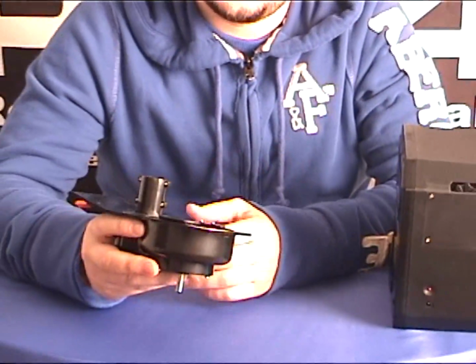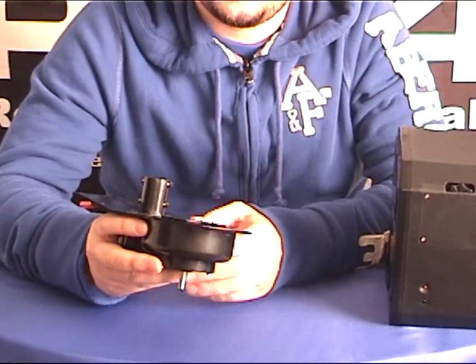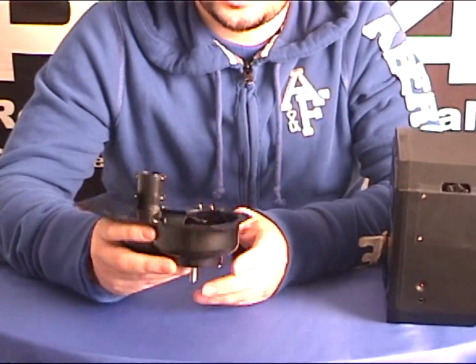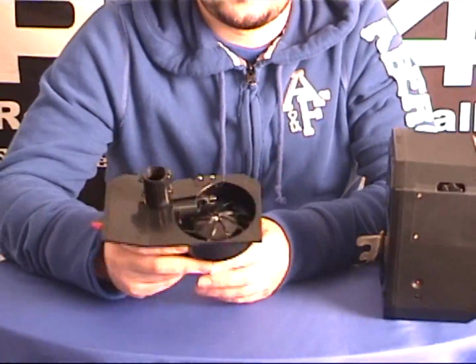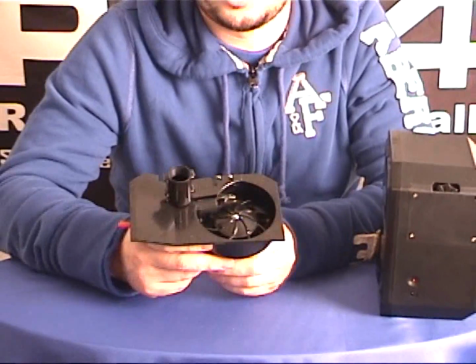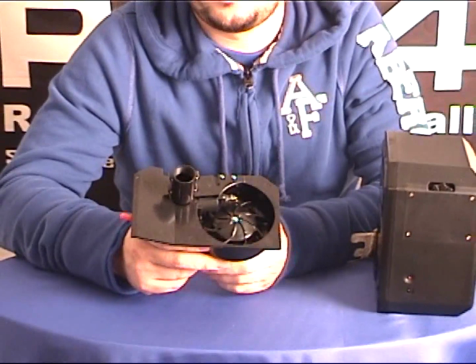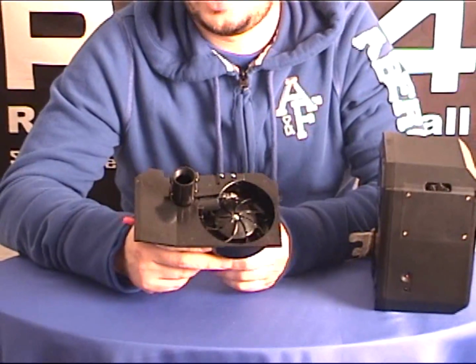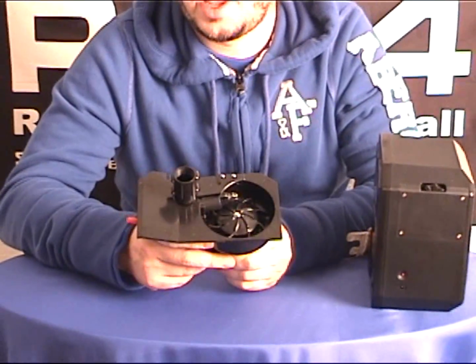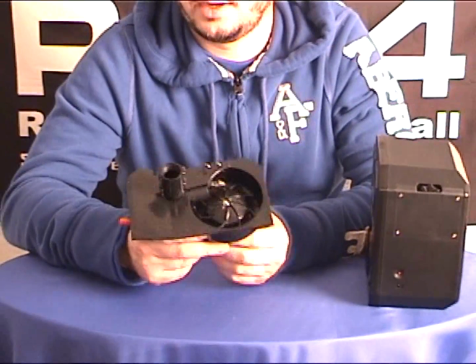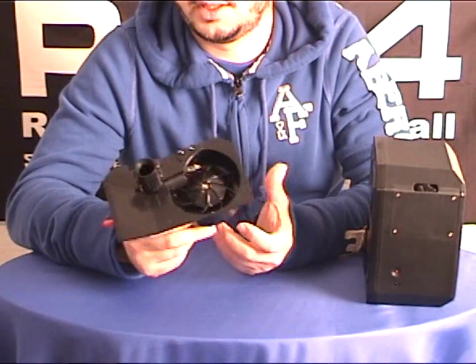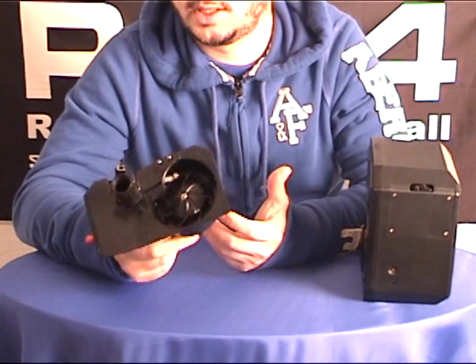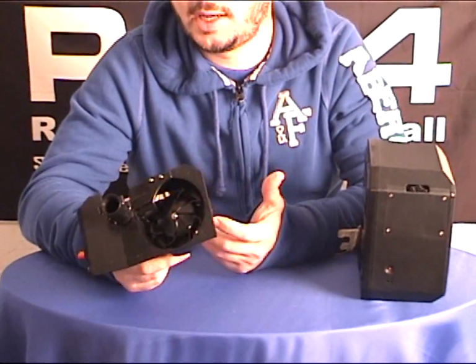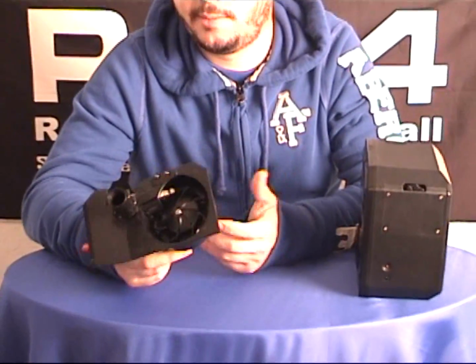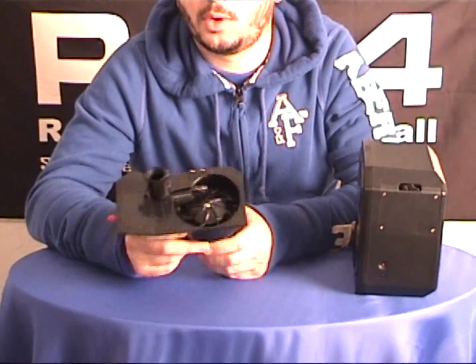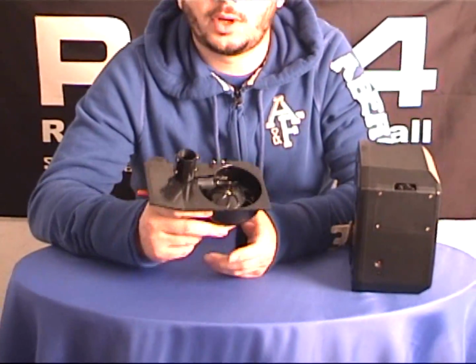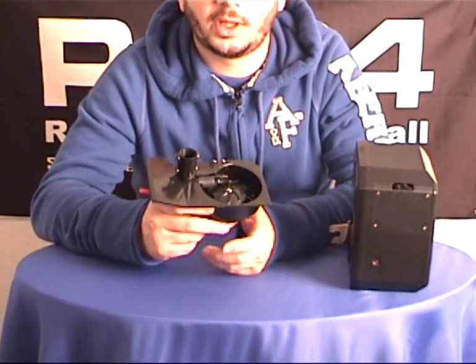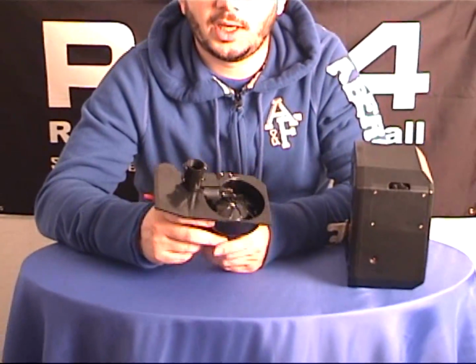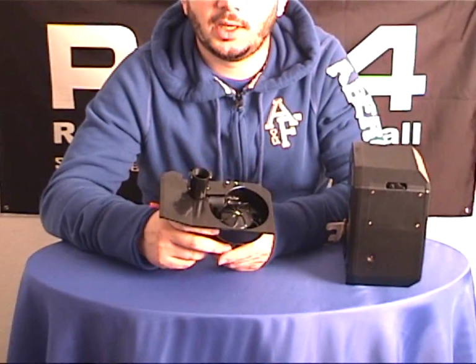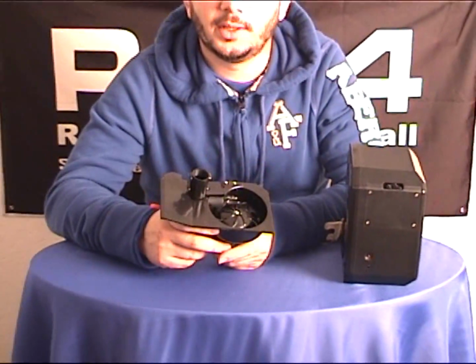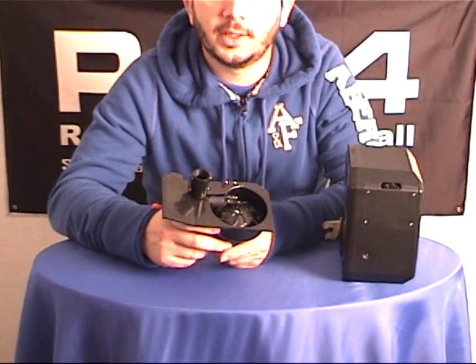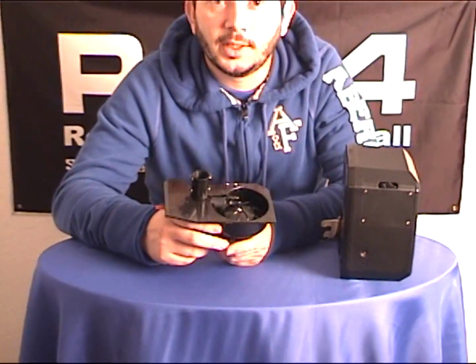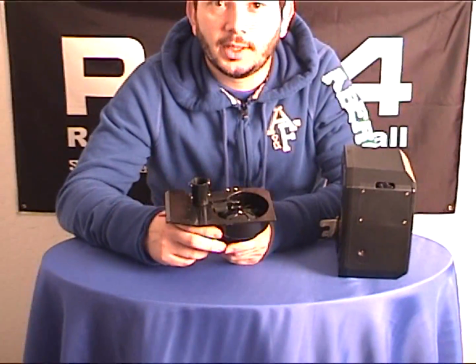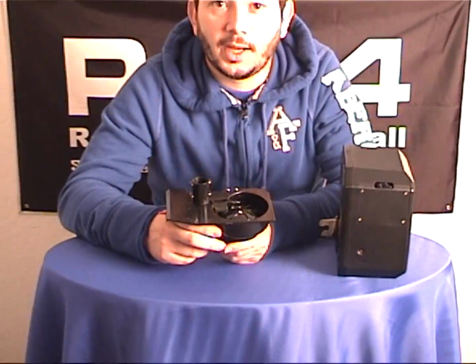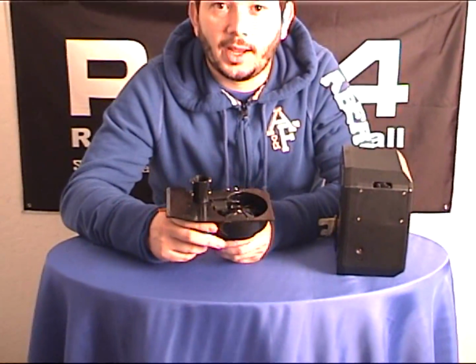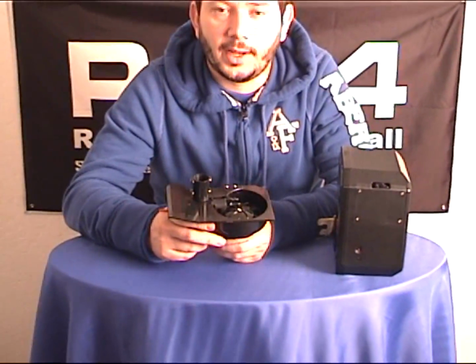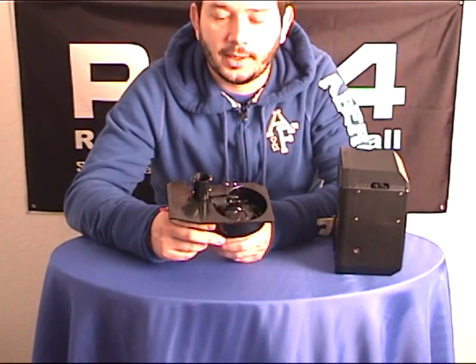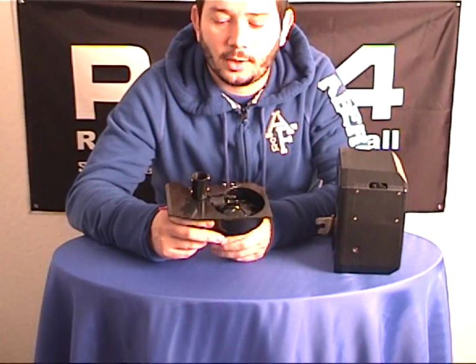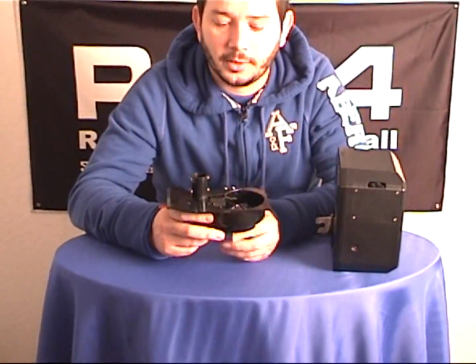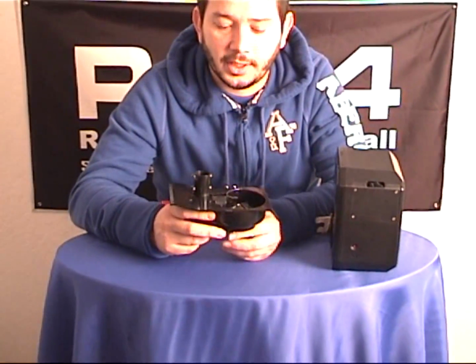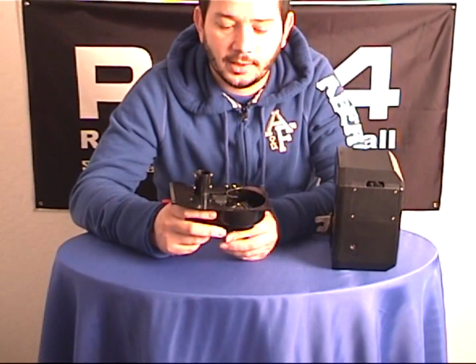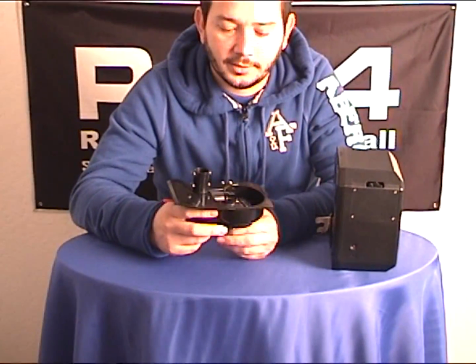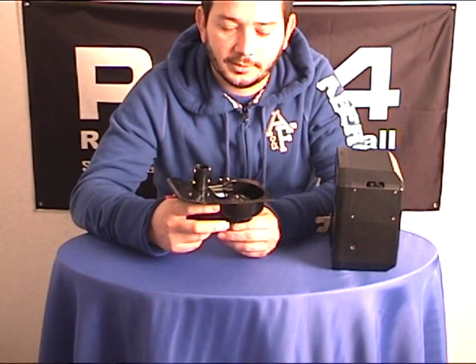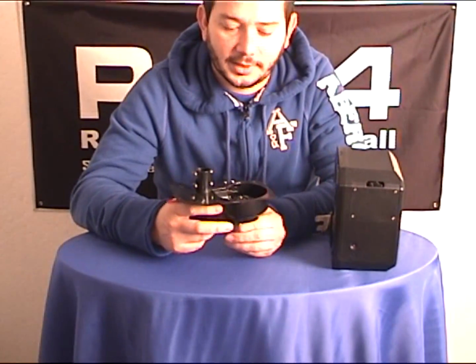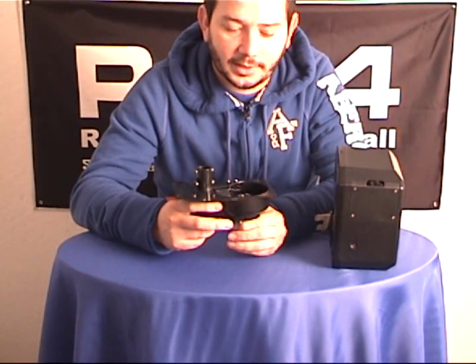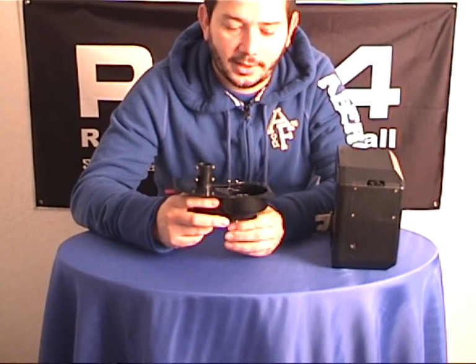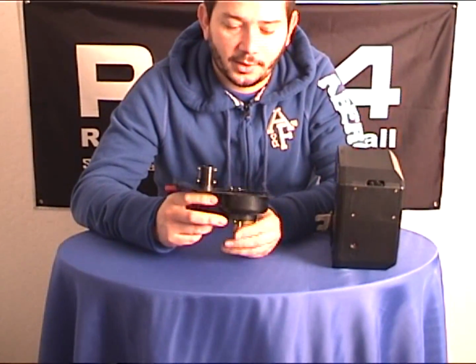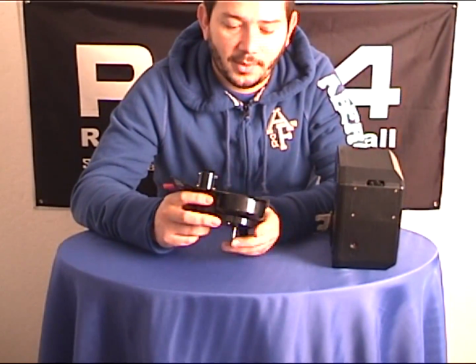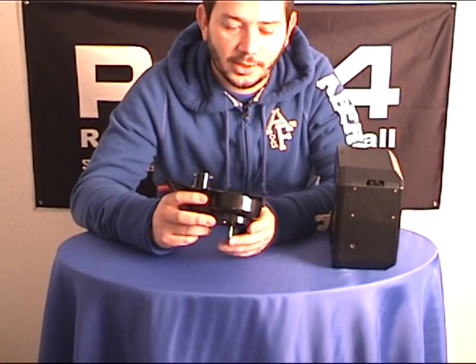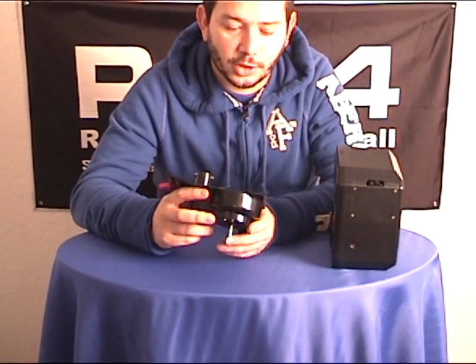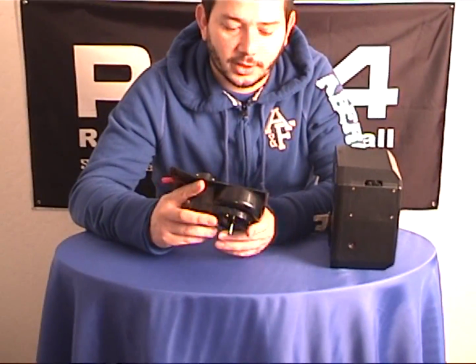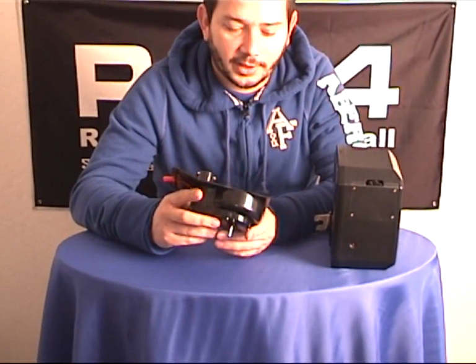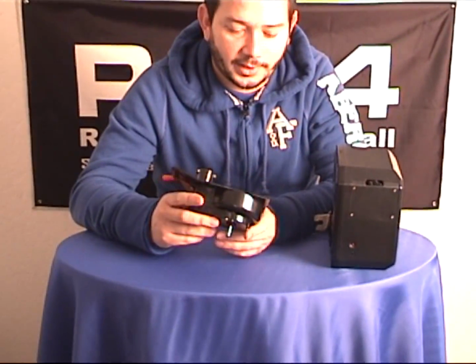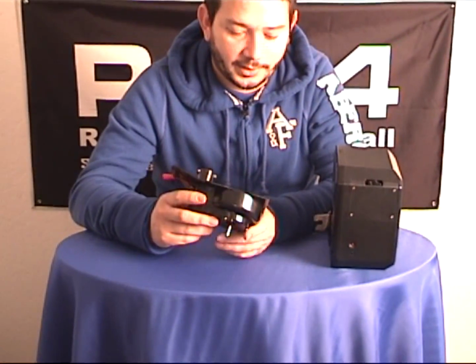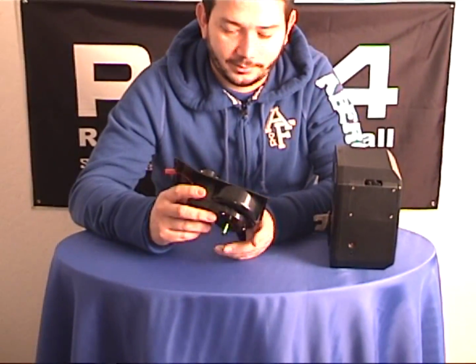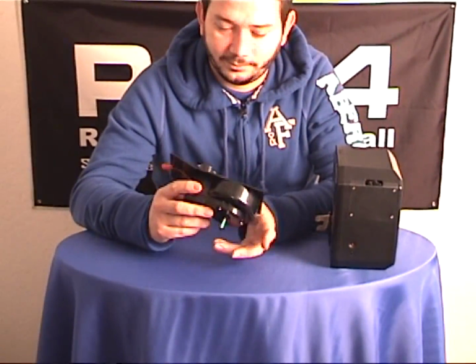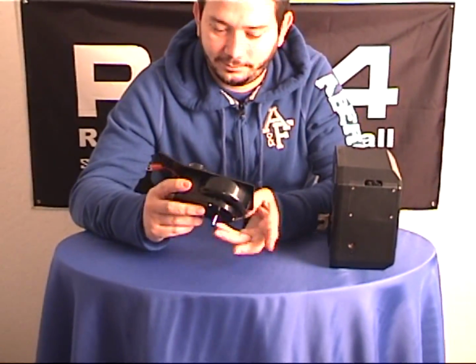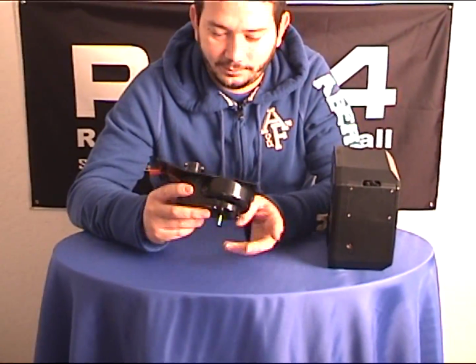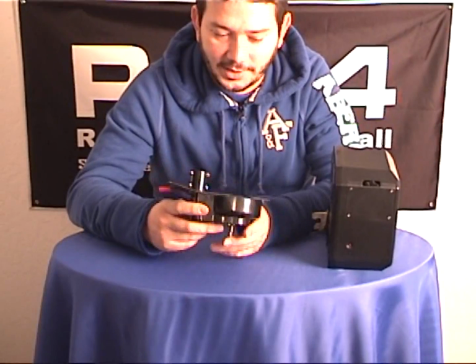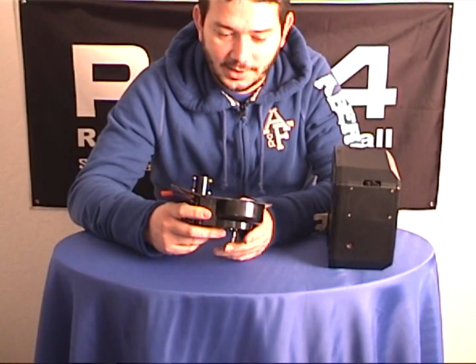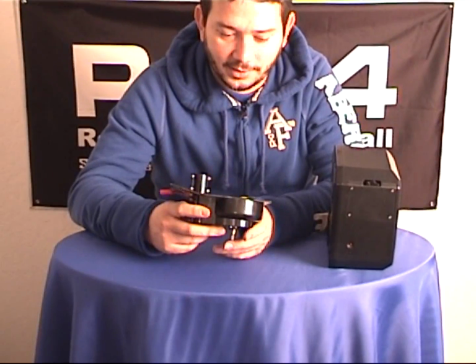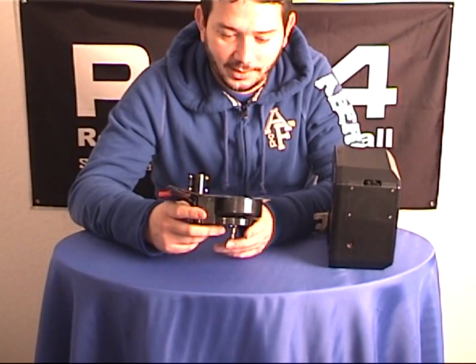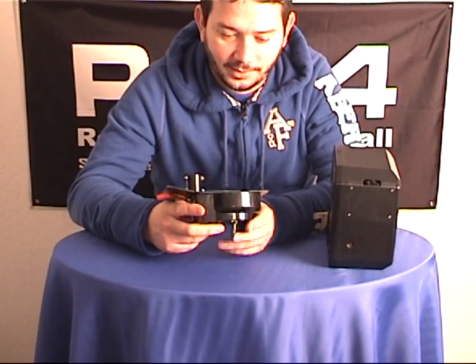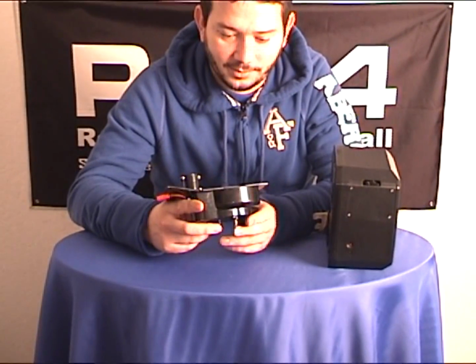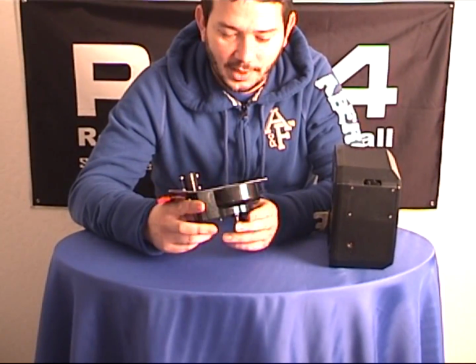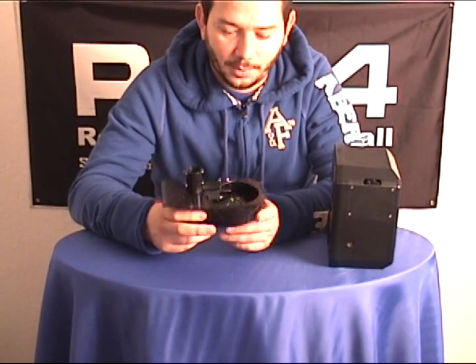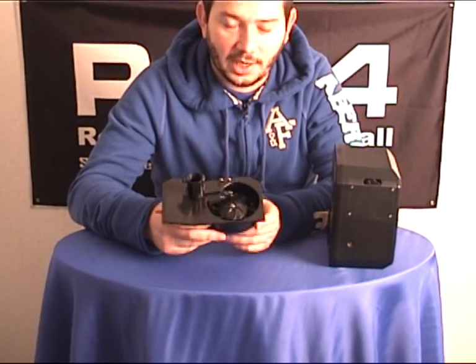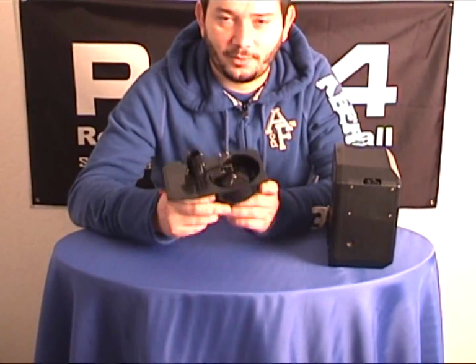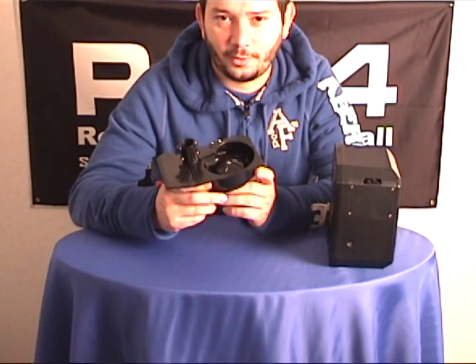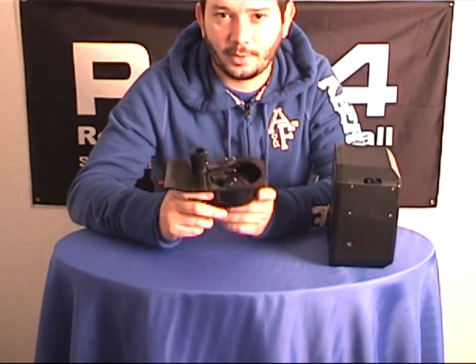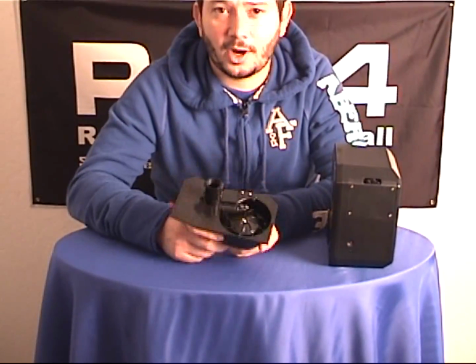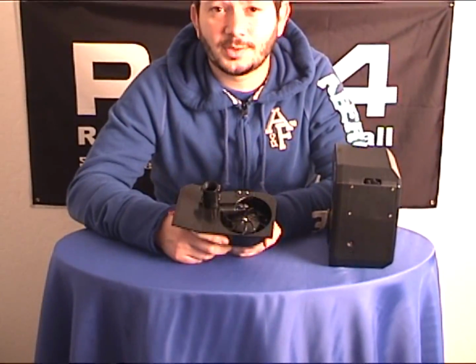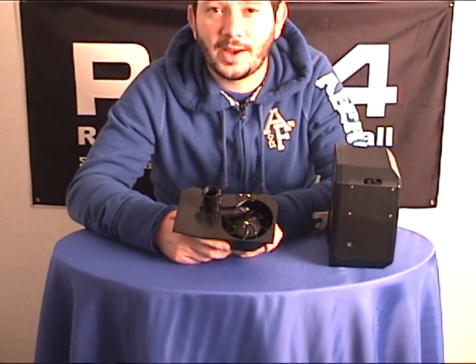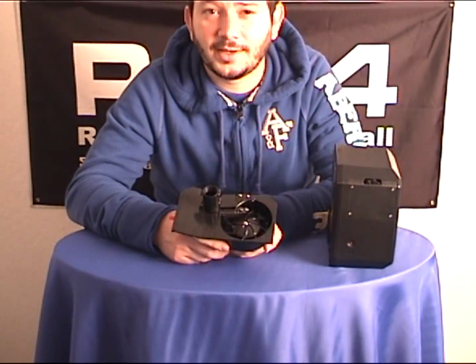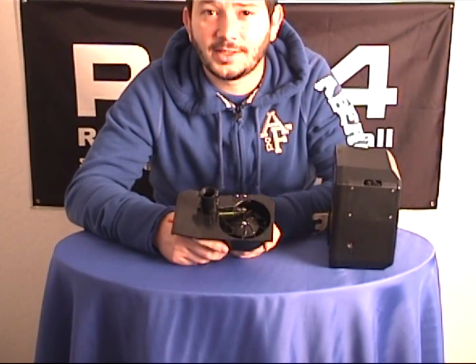We've covered already how to disassemble, clean, and all the other major upkeep for the Box Magazine in previous videos.